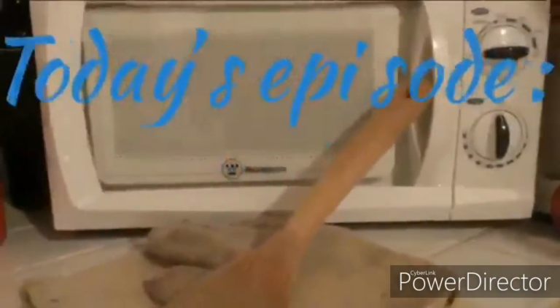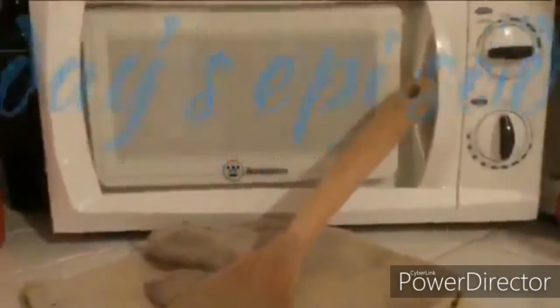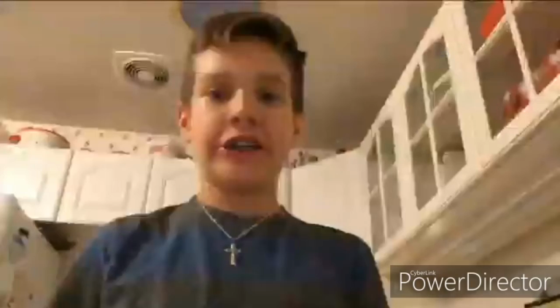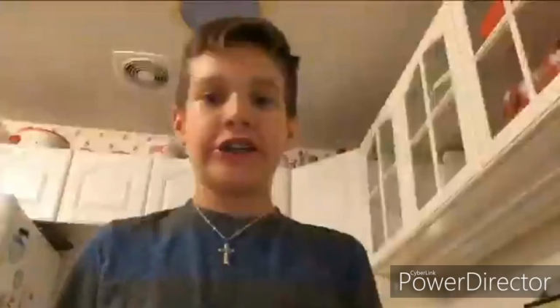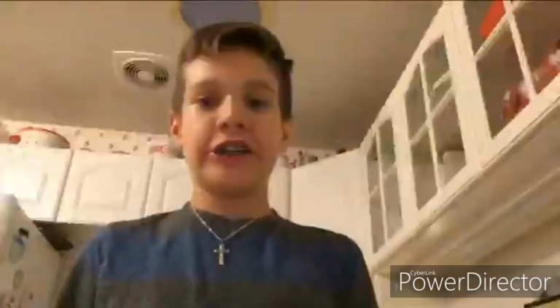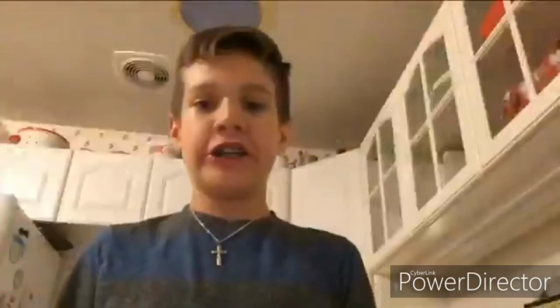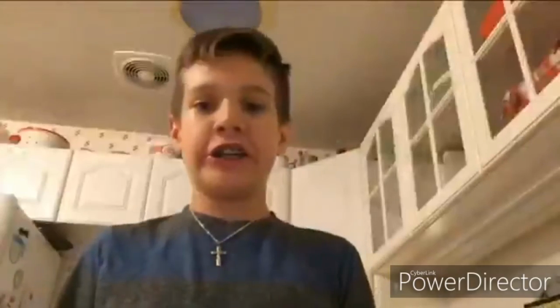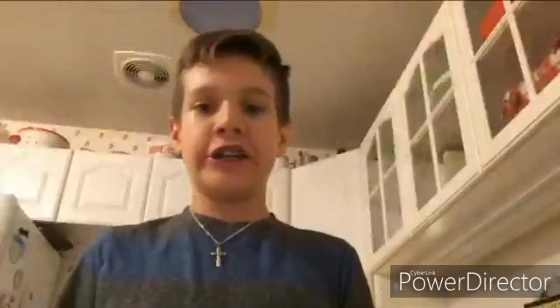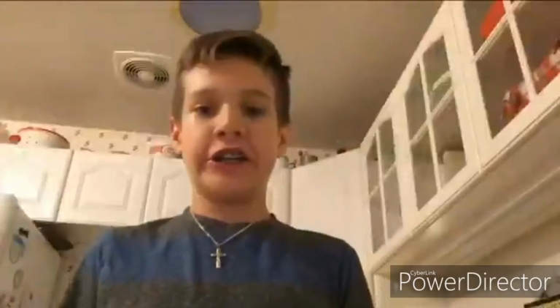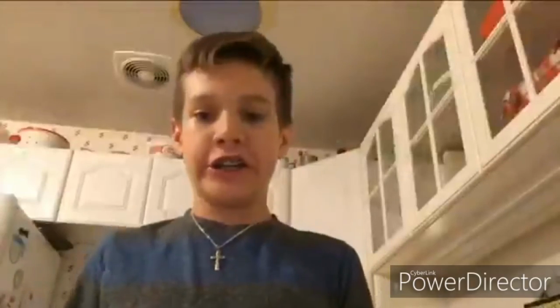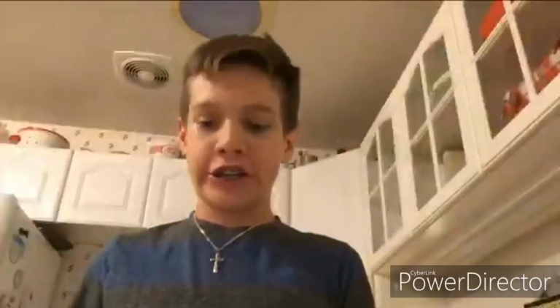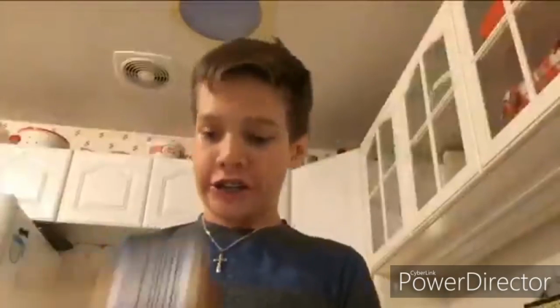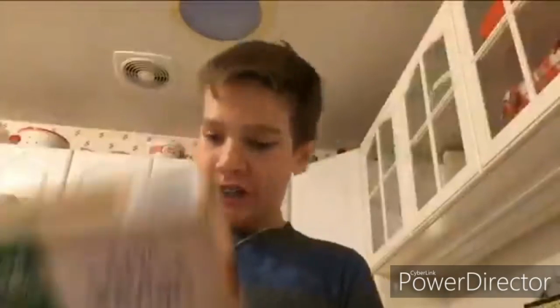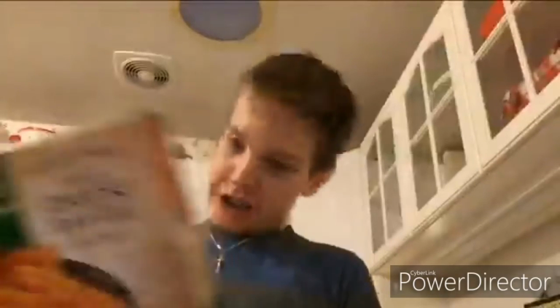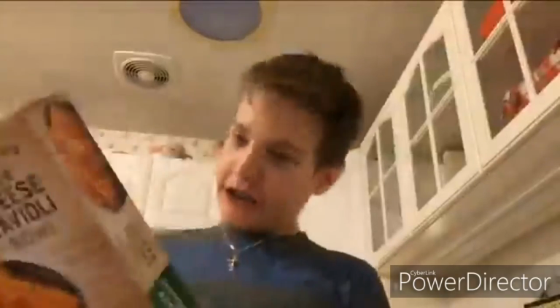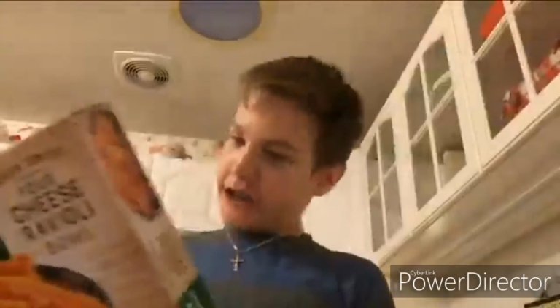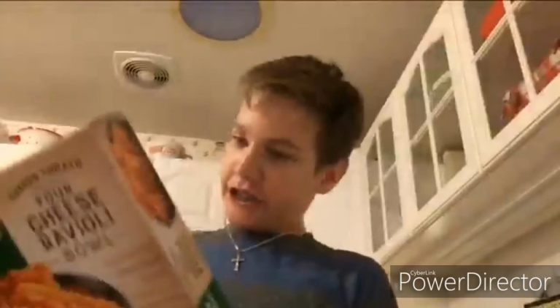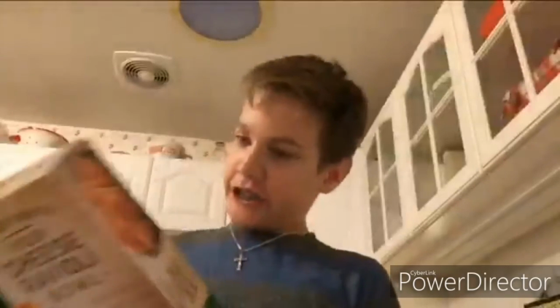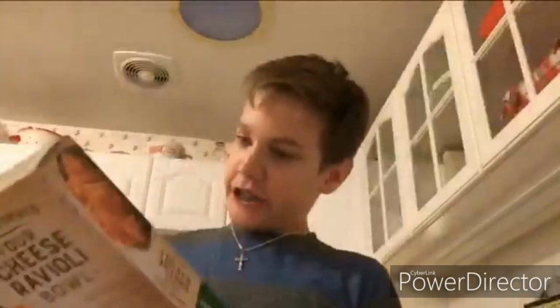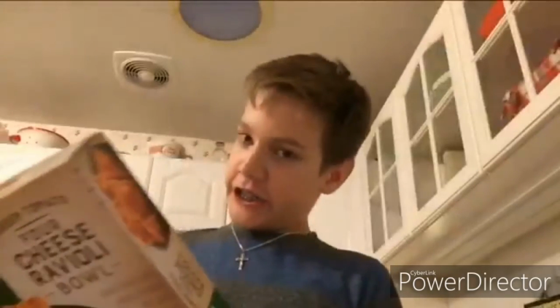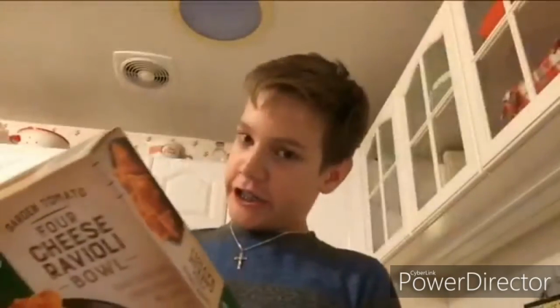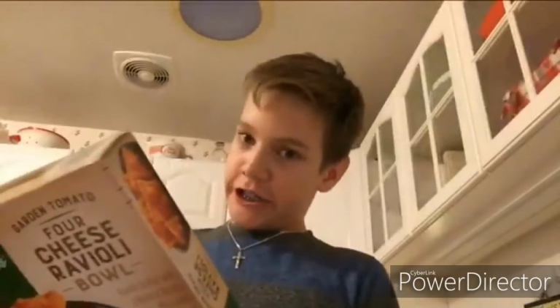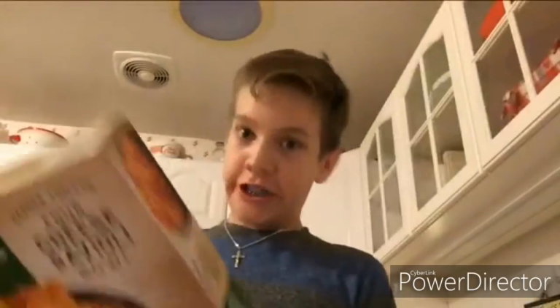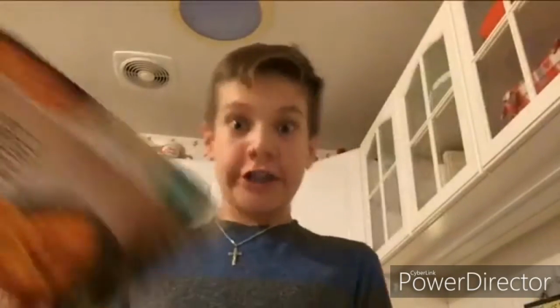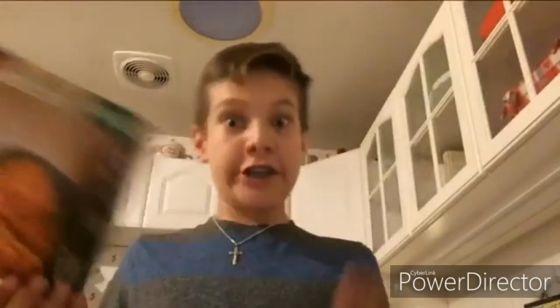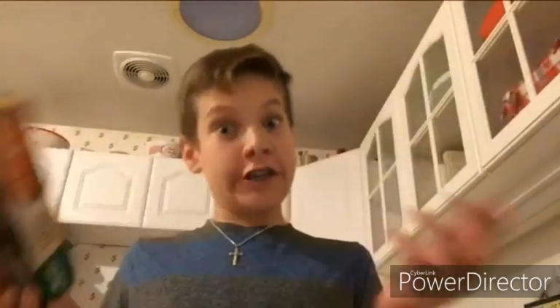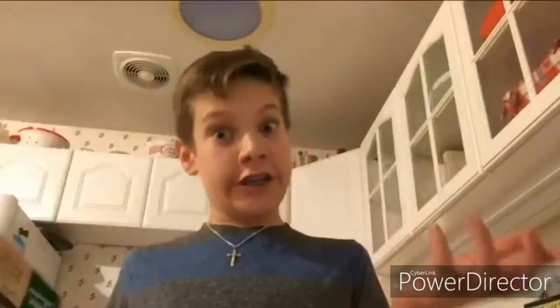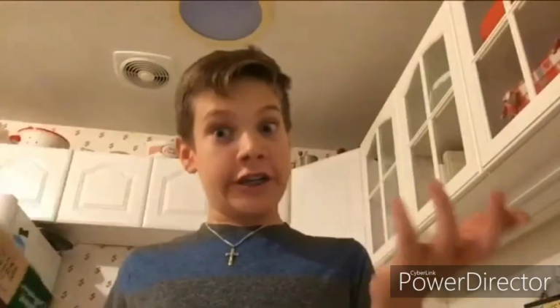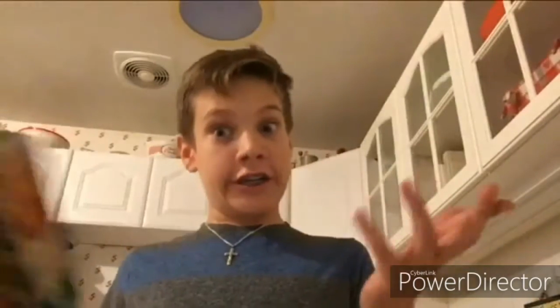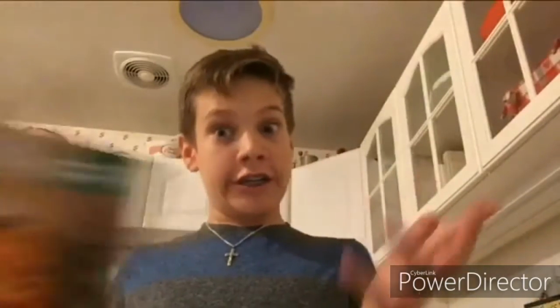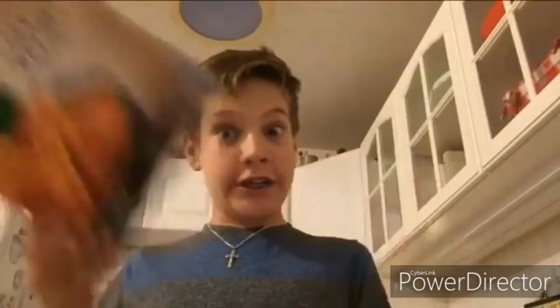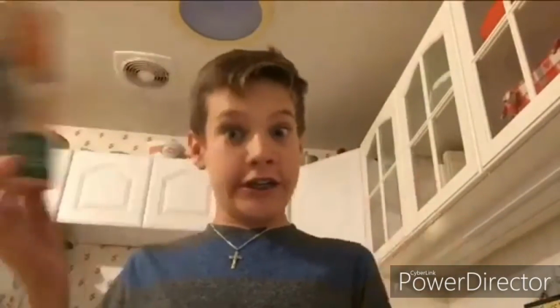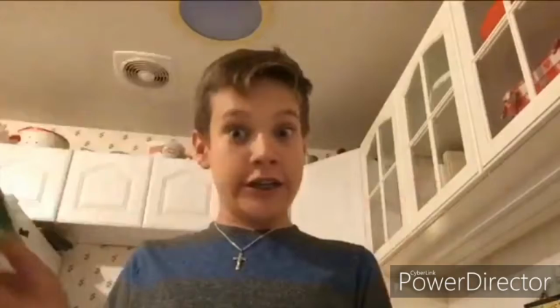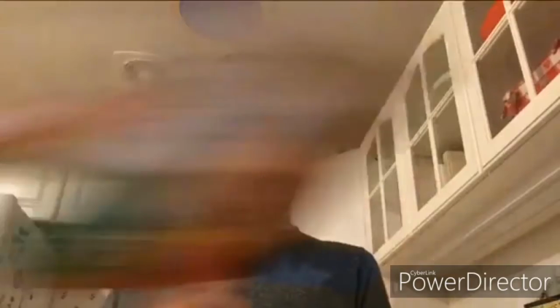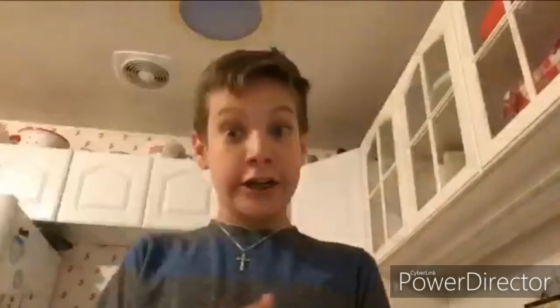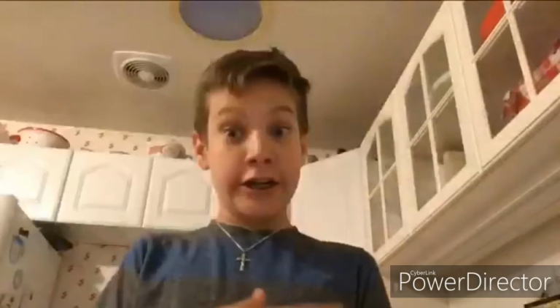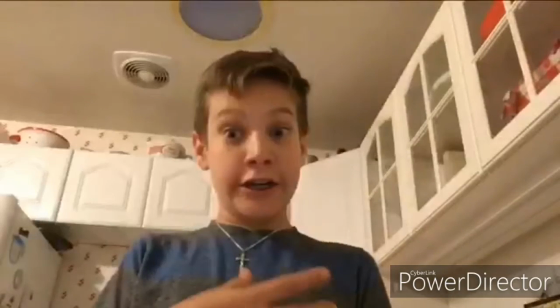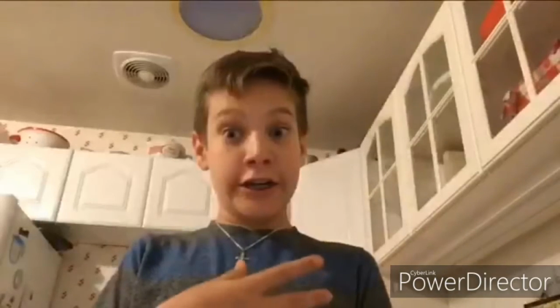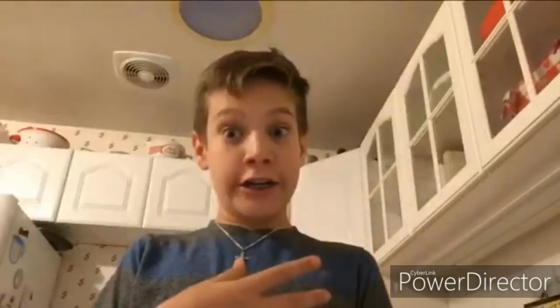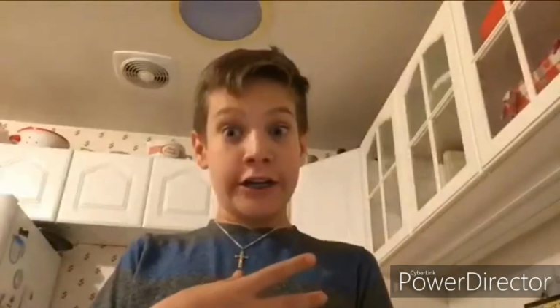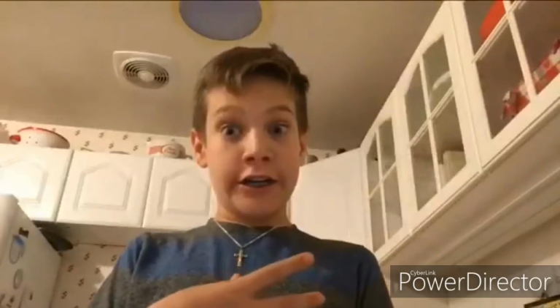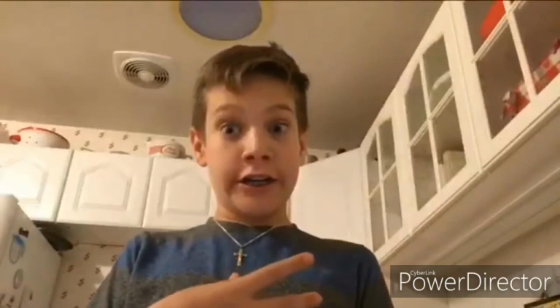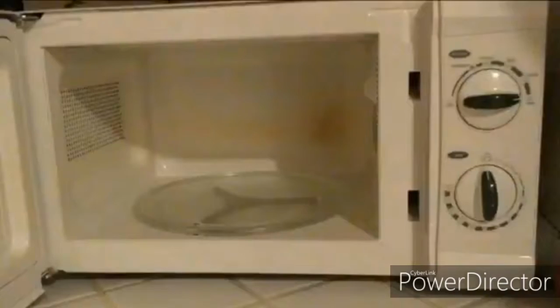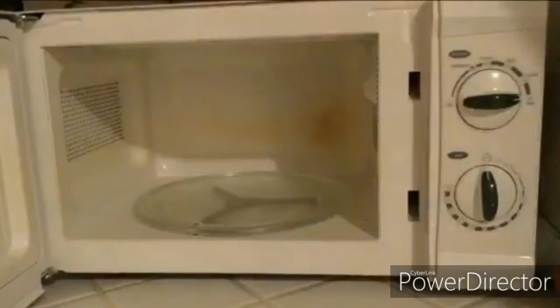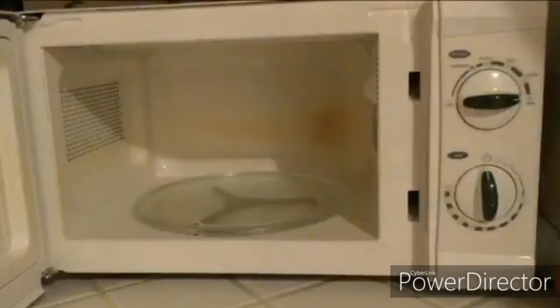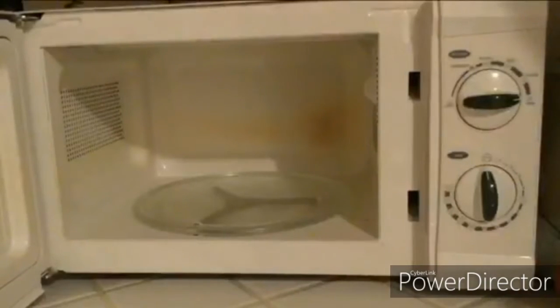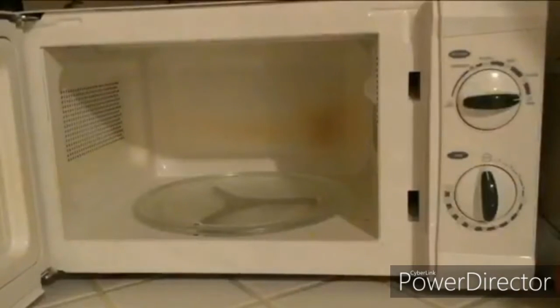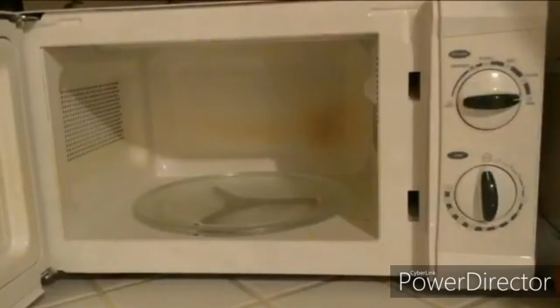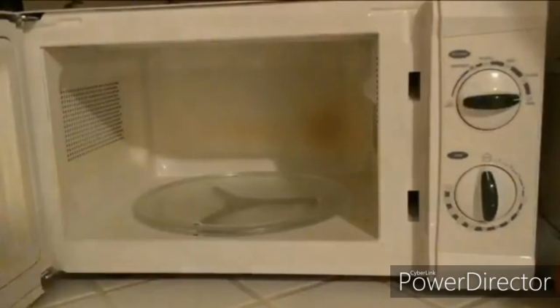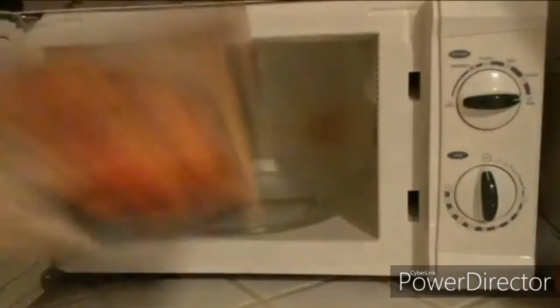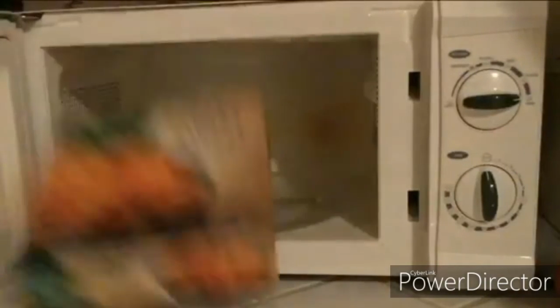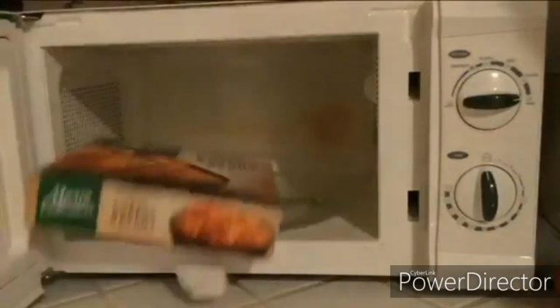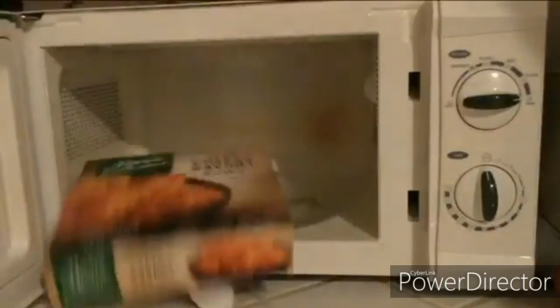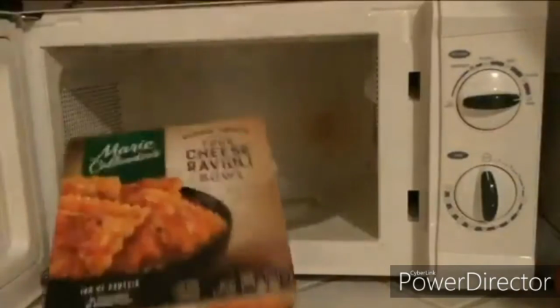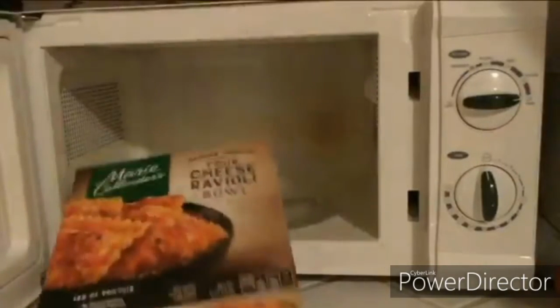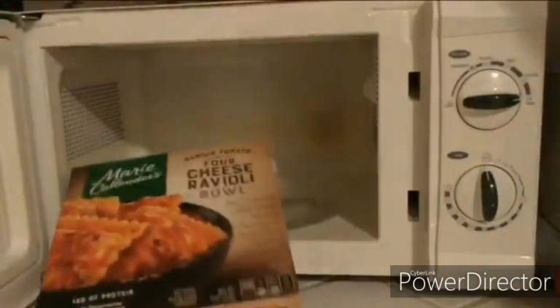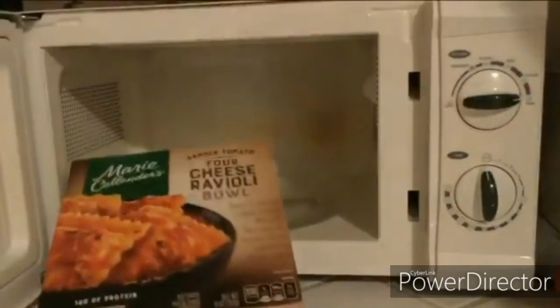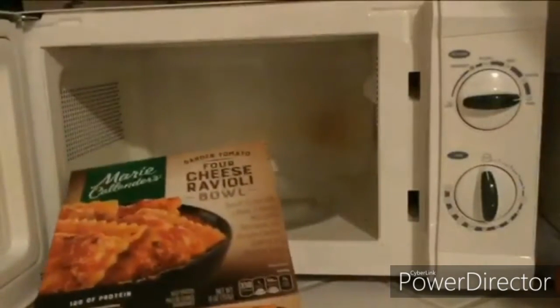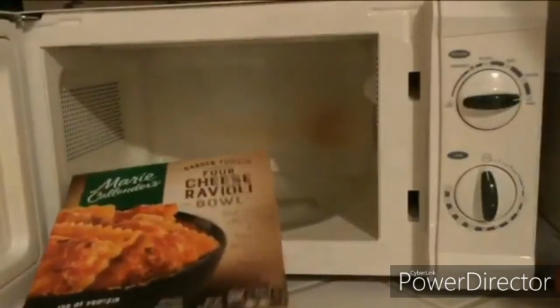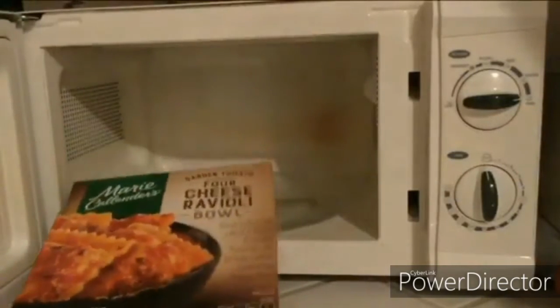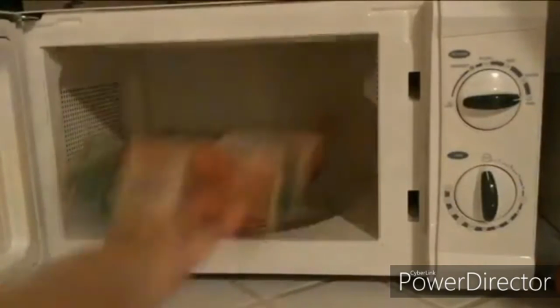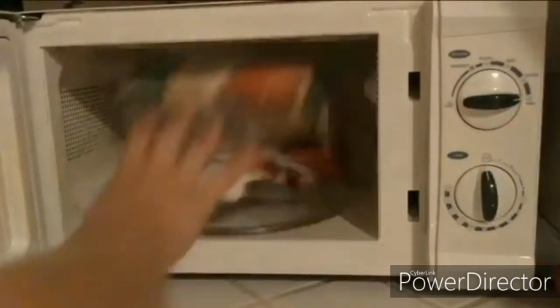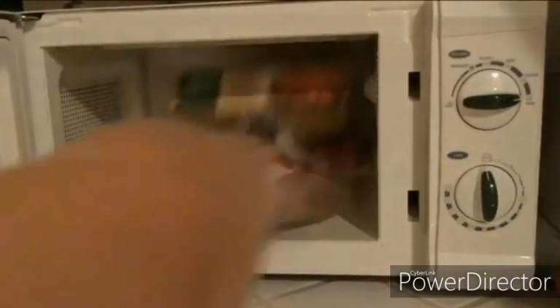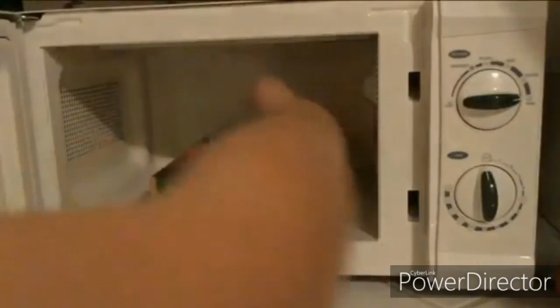Start by taking a yellow leaf out of the box and putting it into the microwave. Okay, I guess that works too.